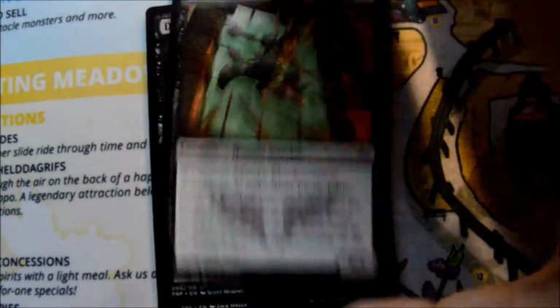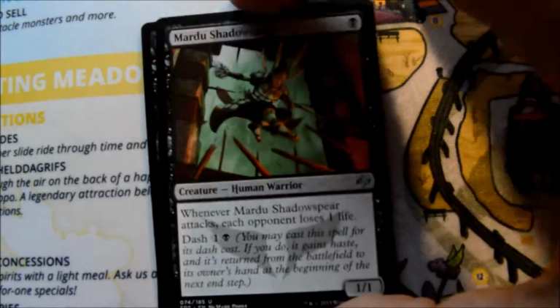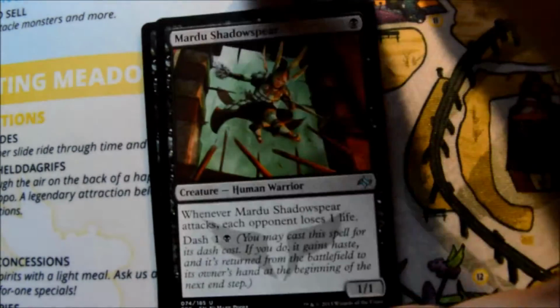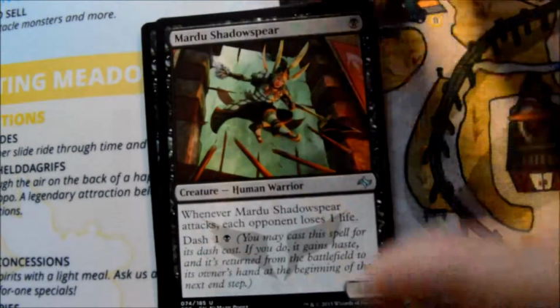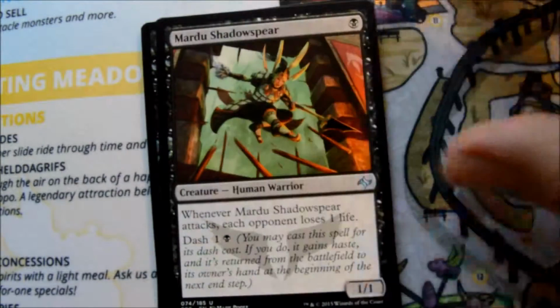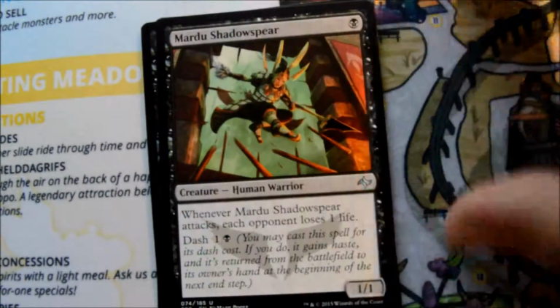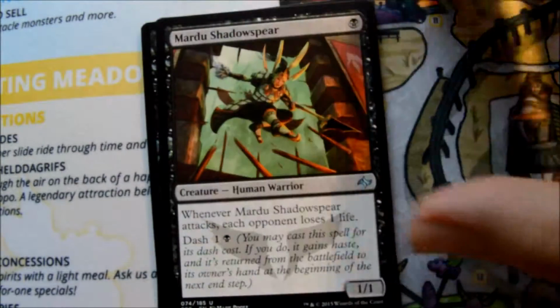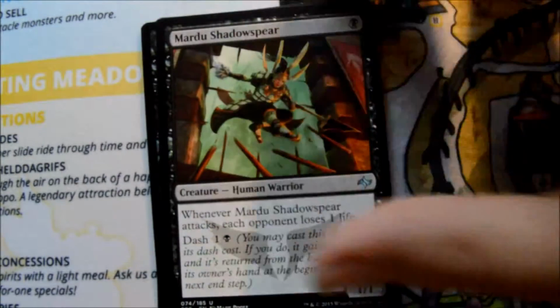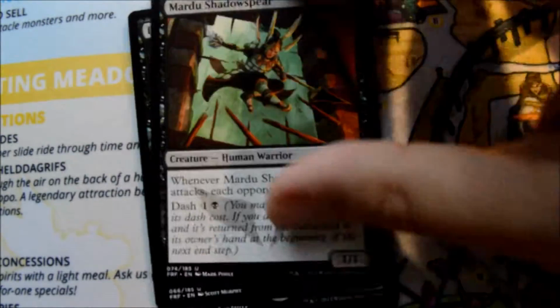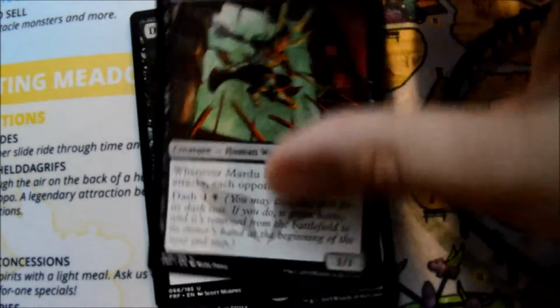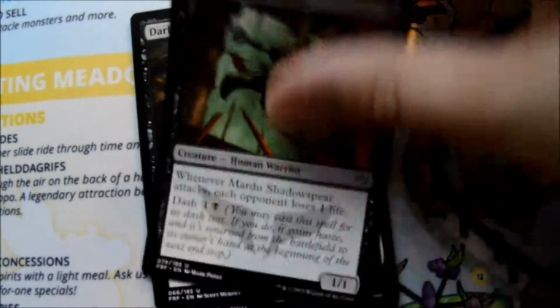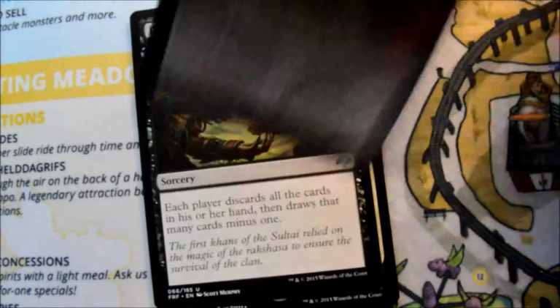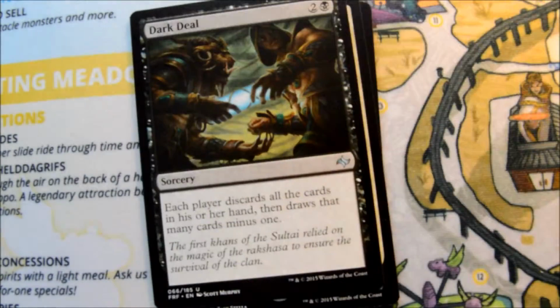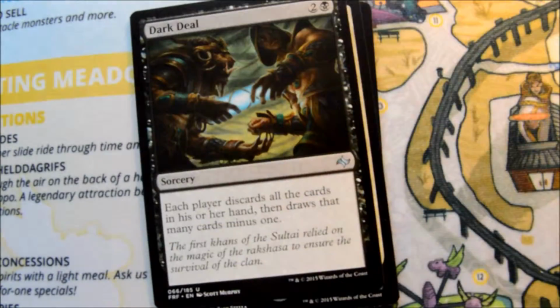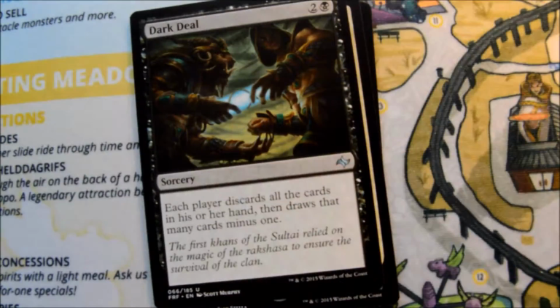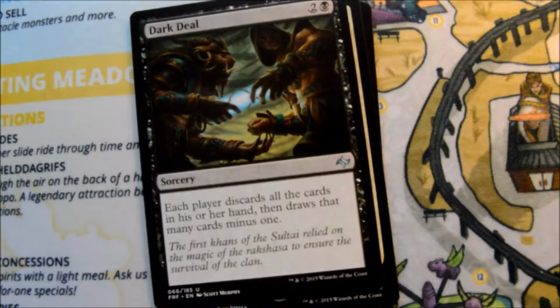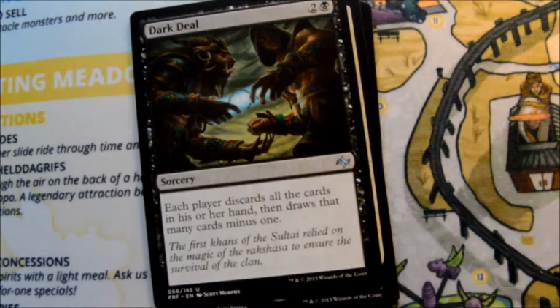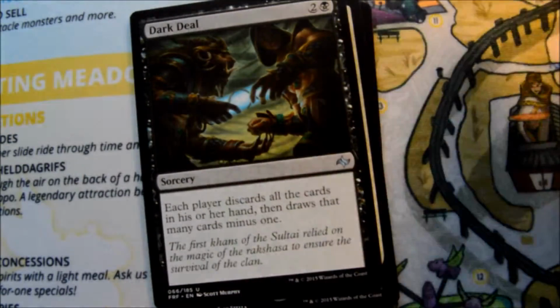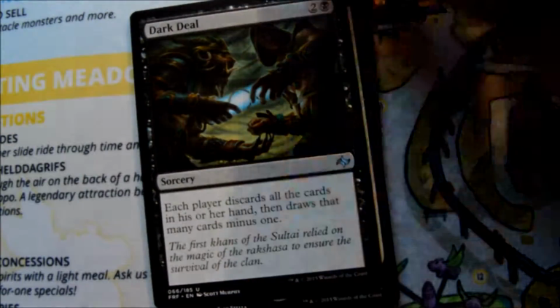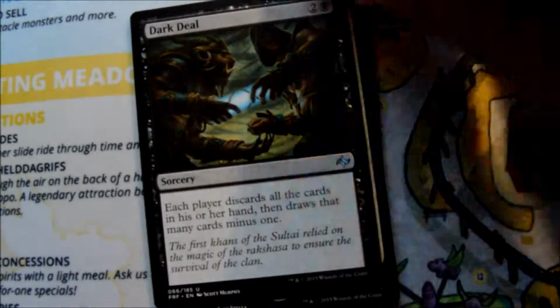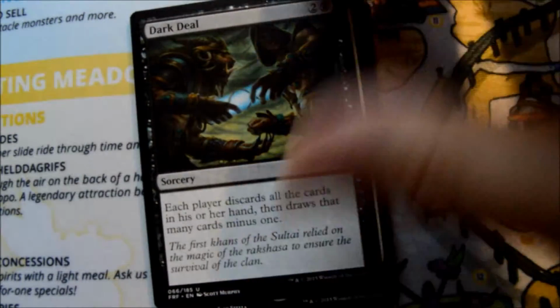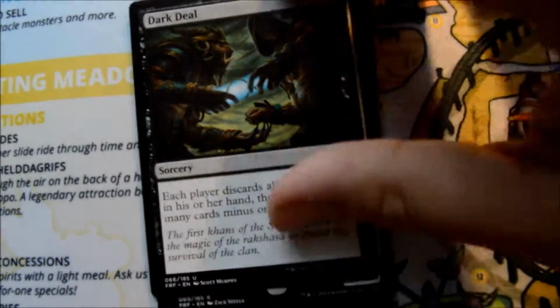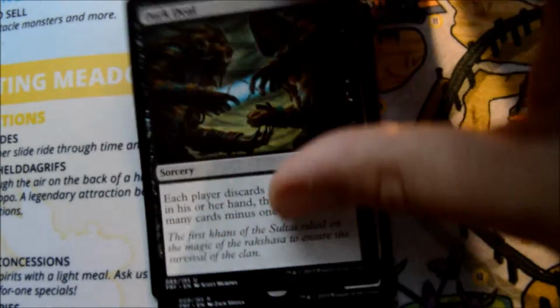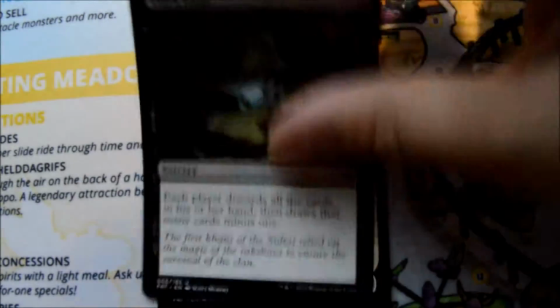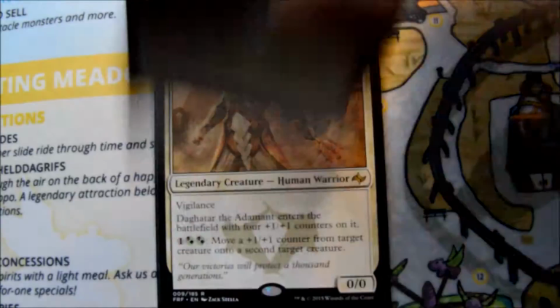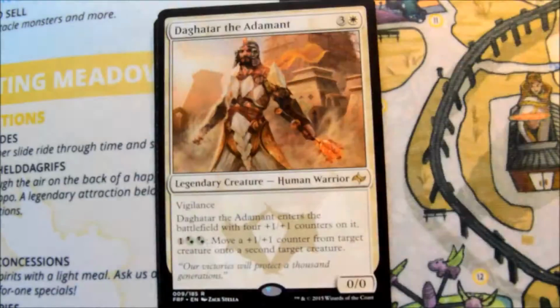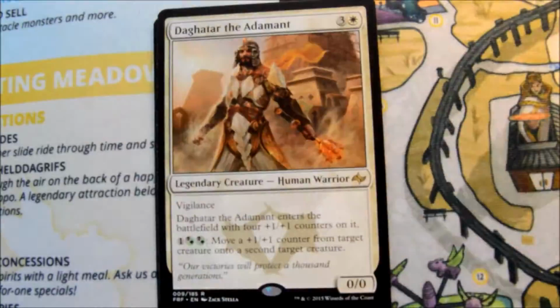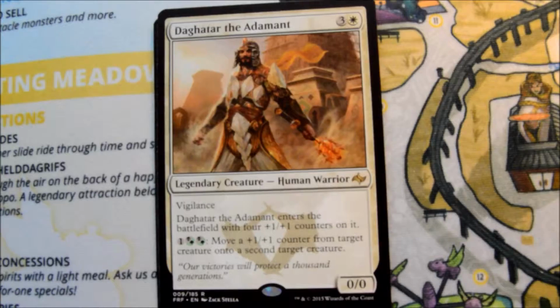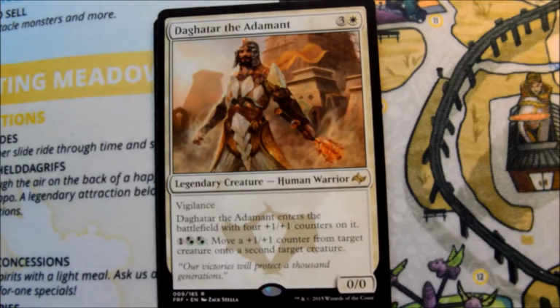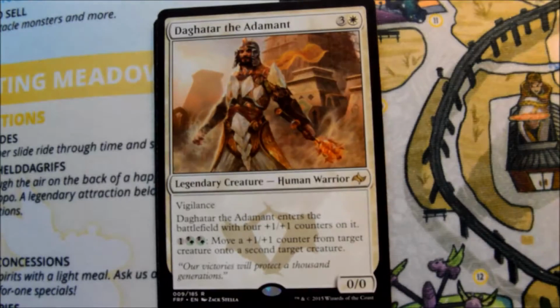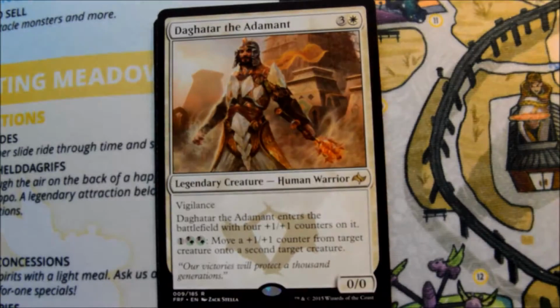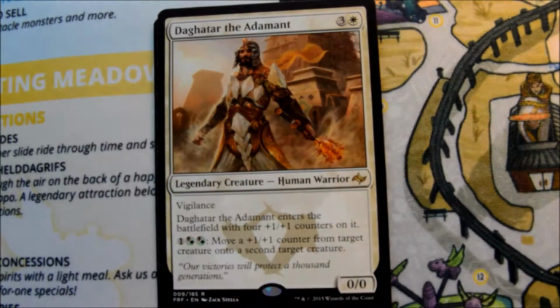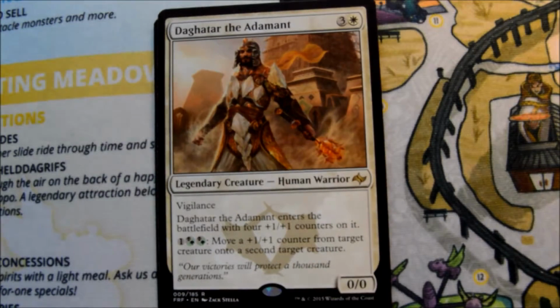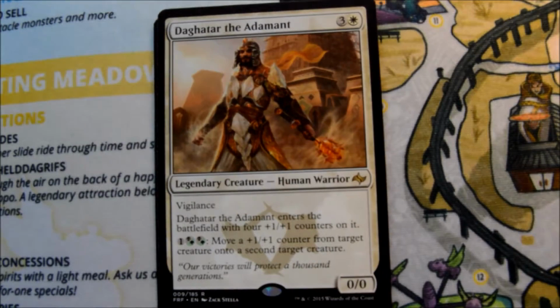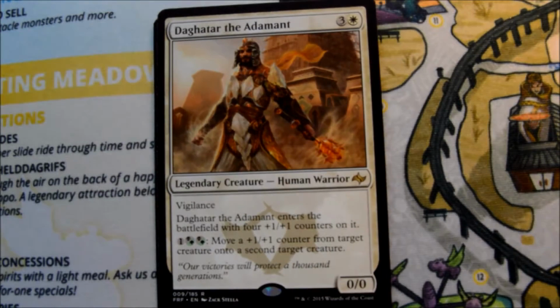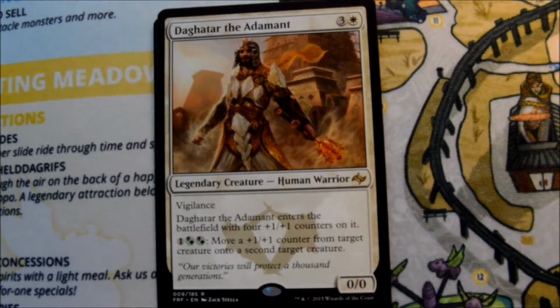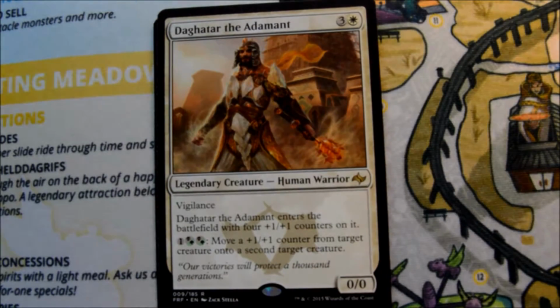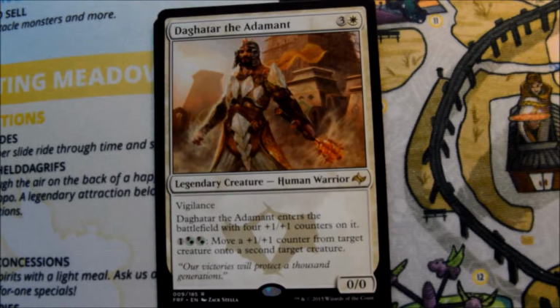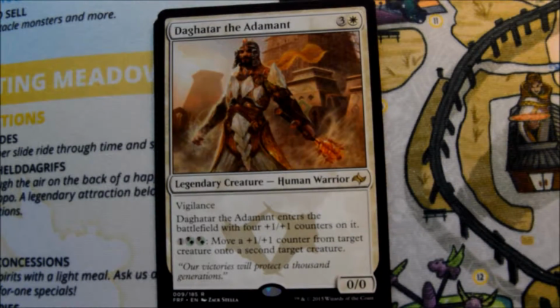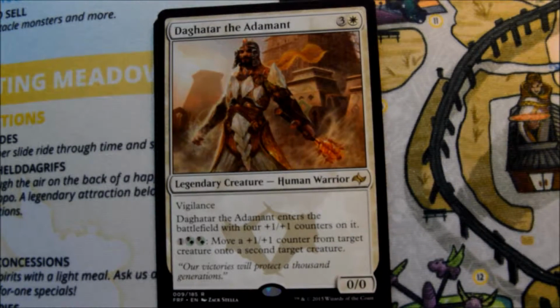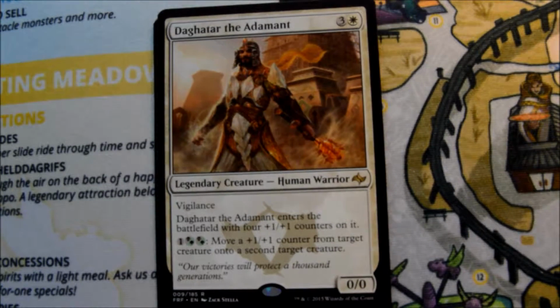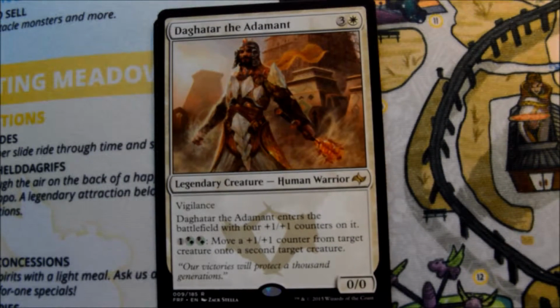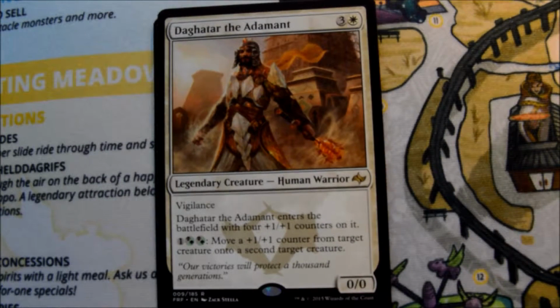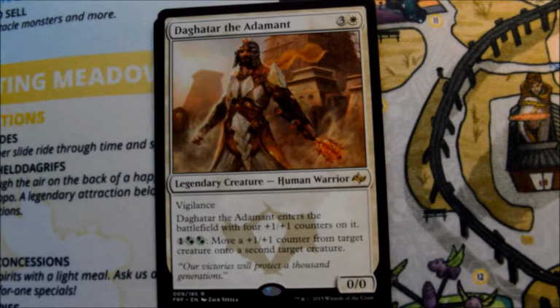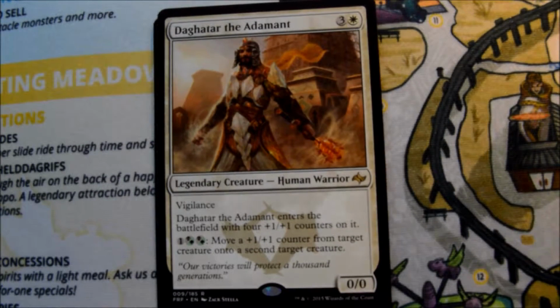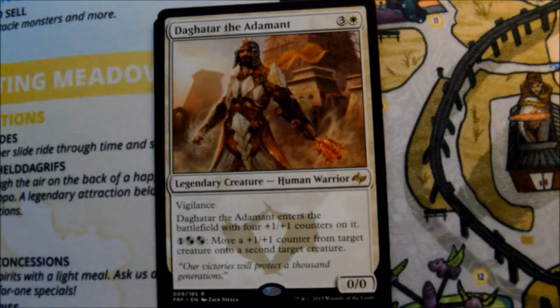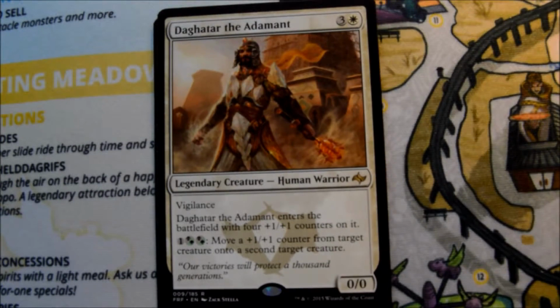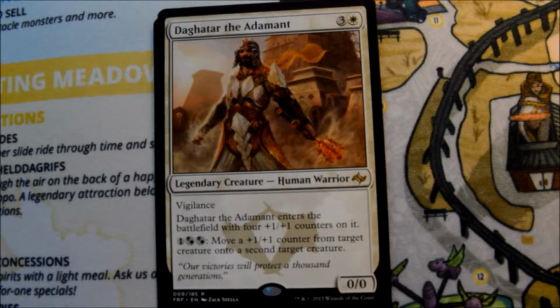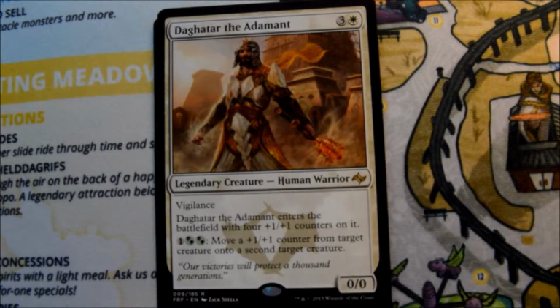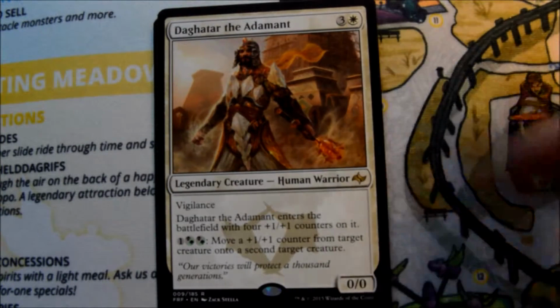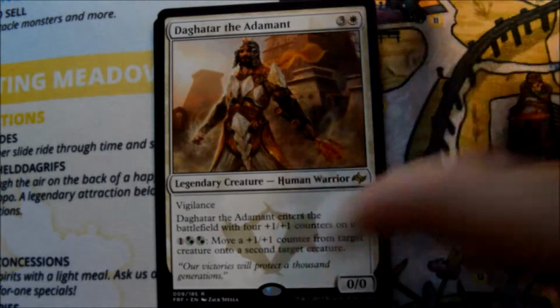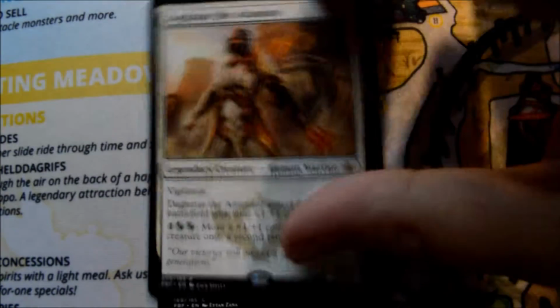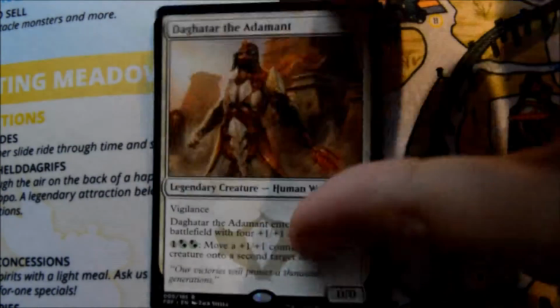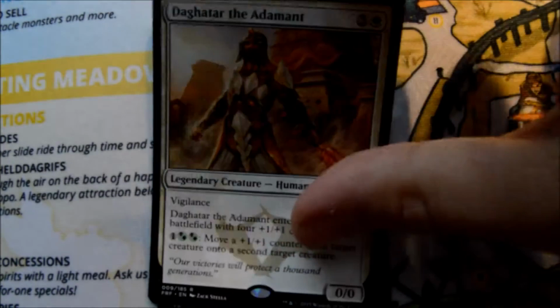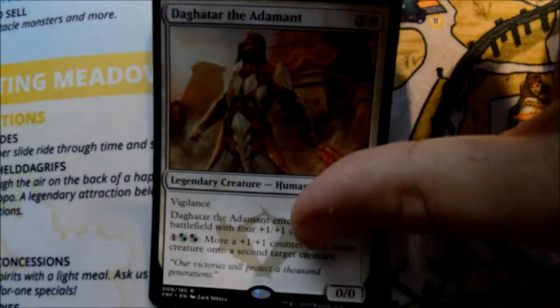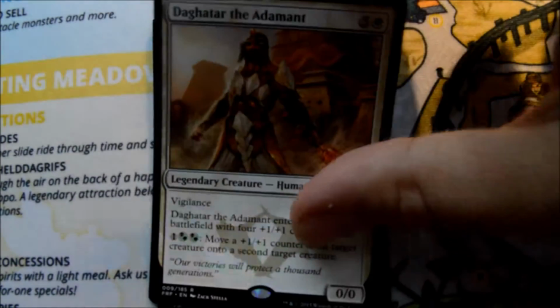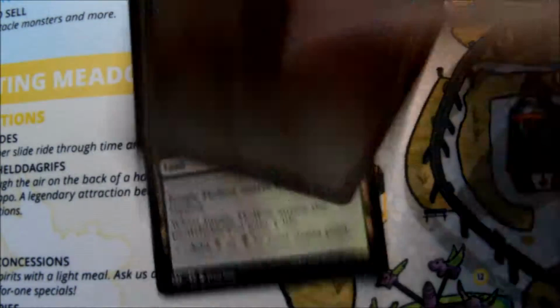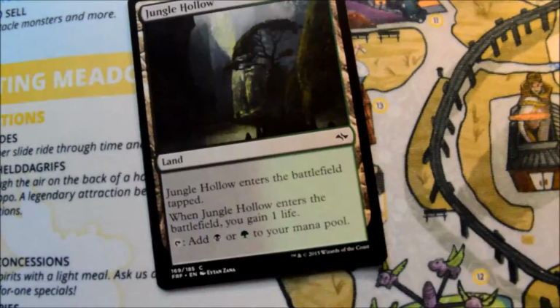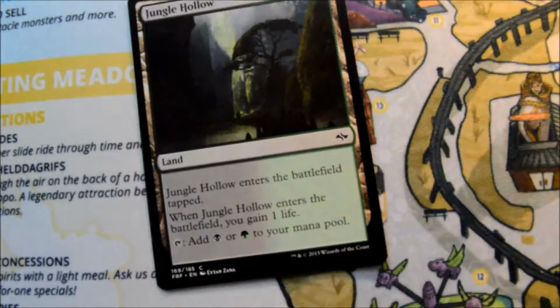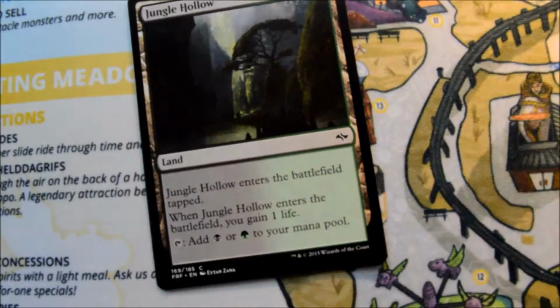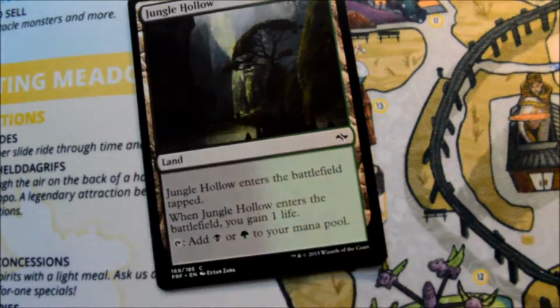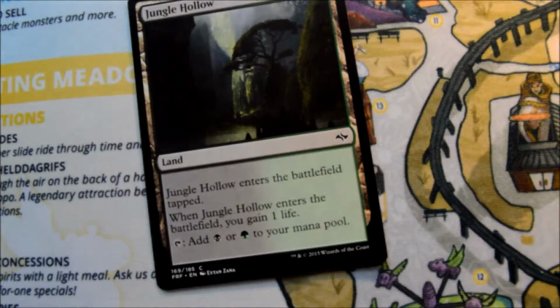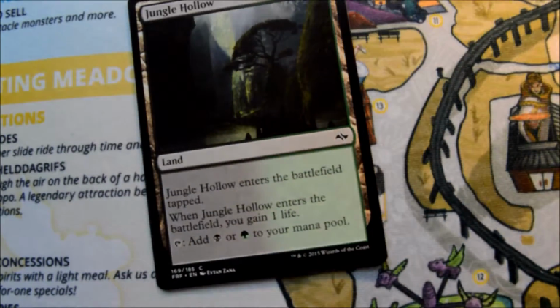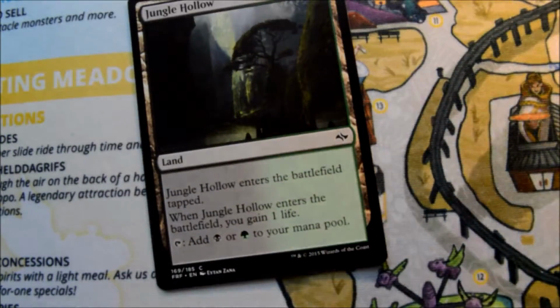Frost Walker, Mardu Shadowspear, Dark Deal, and Kolaghan the Storm's Fury.